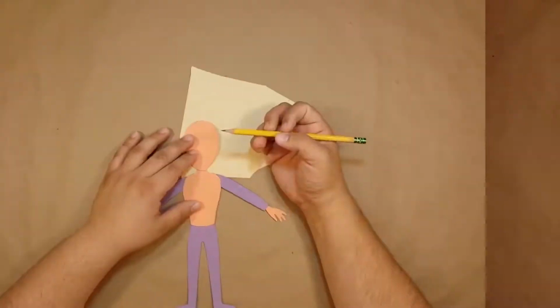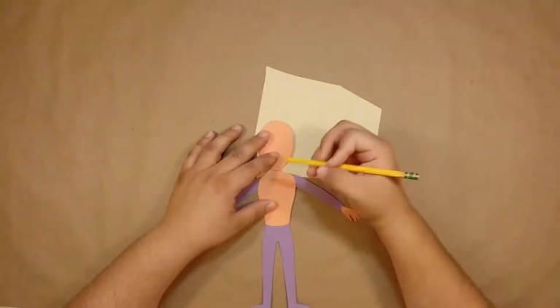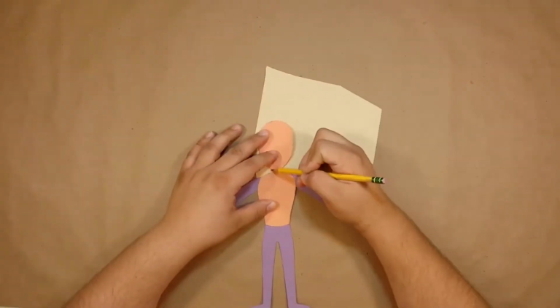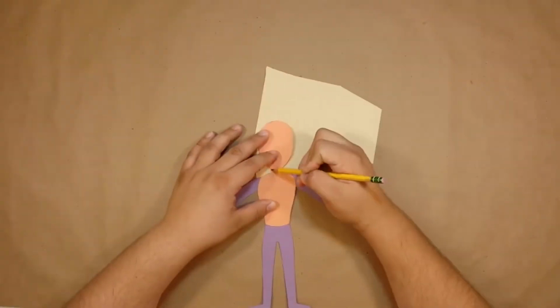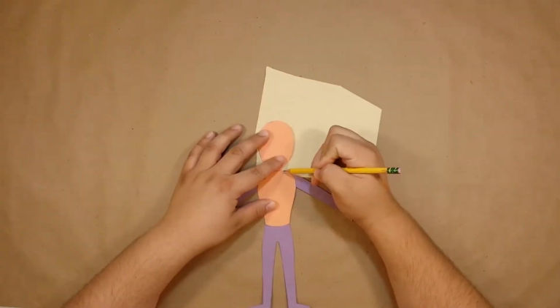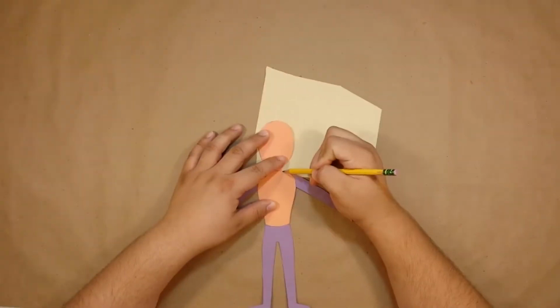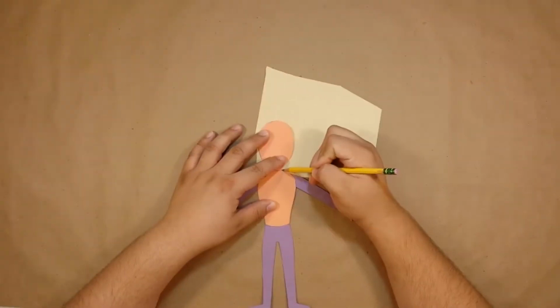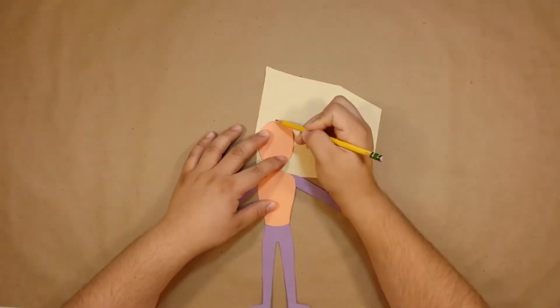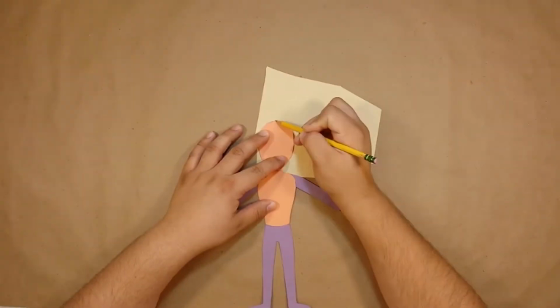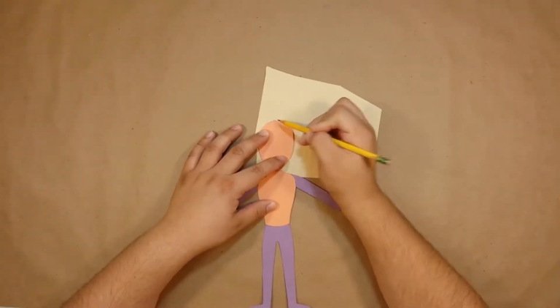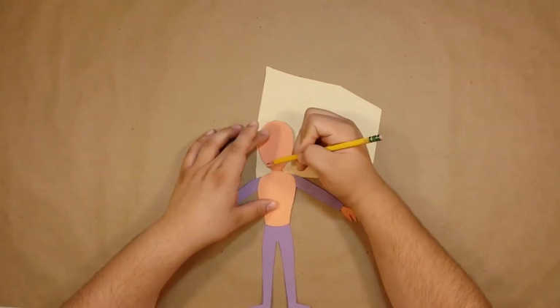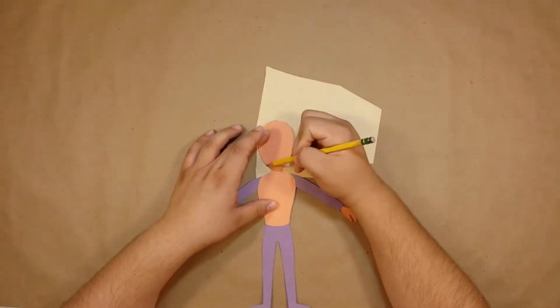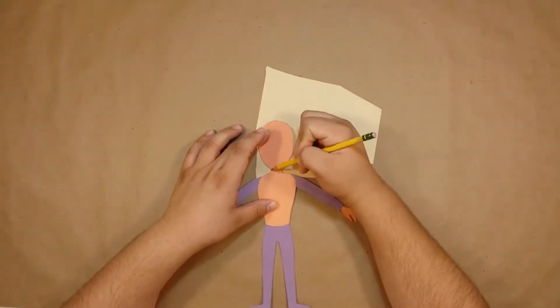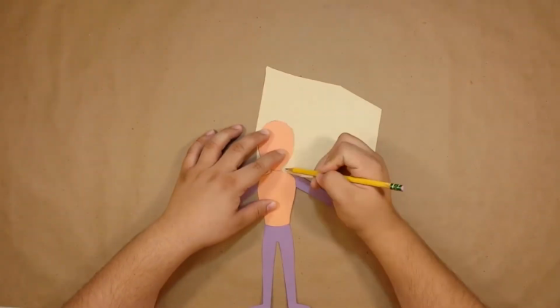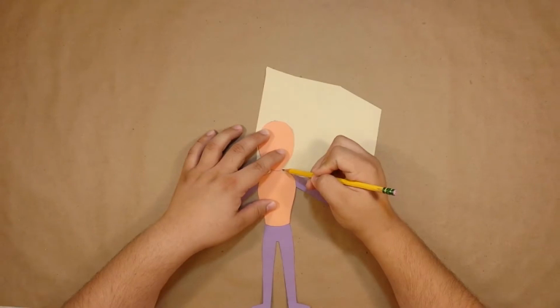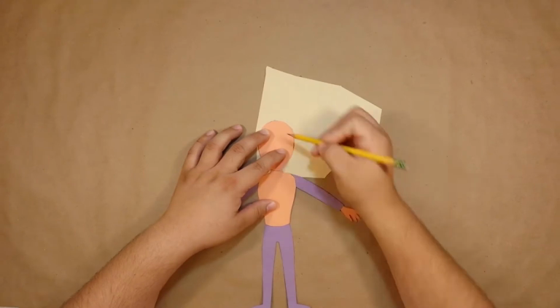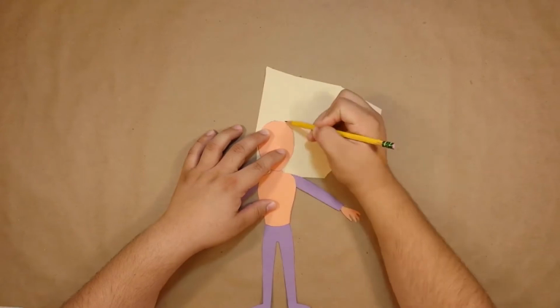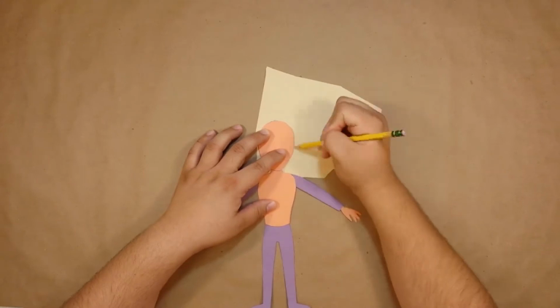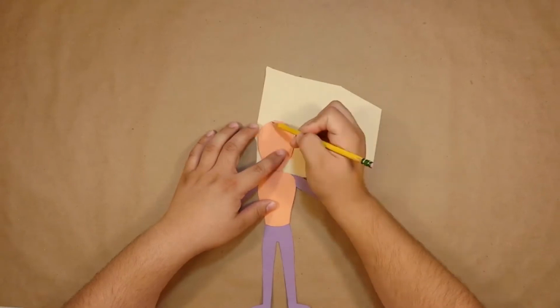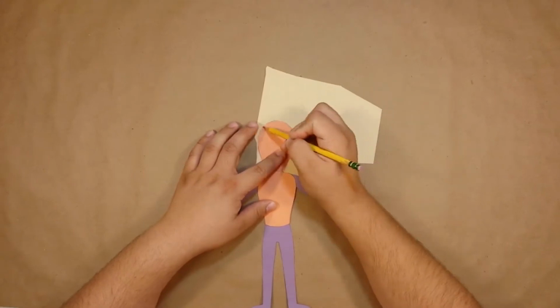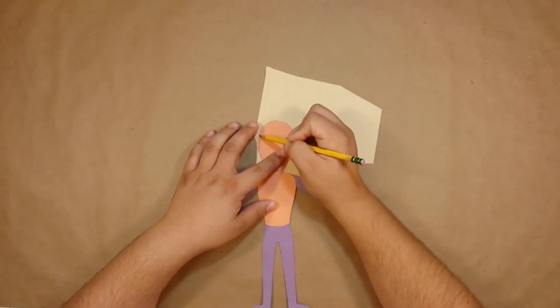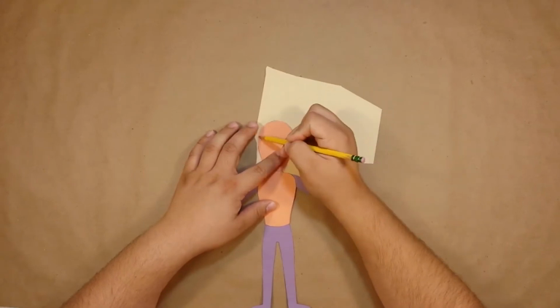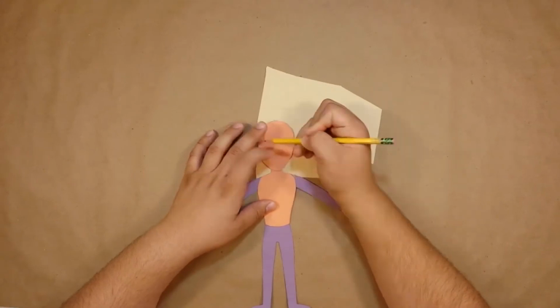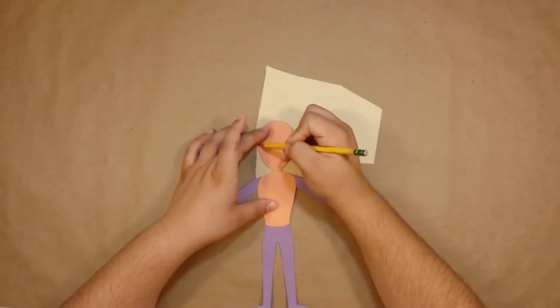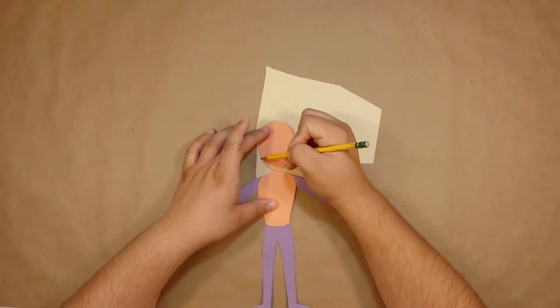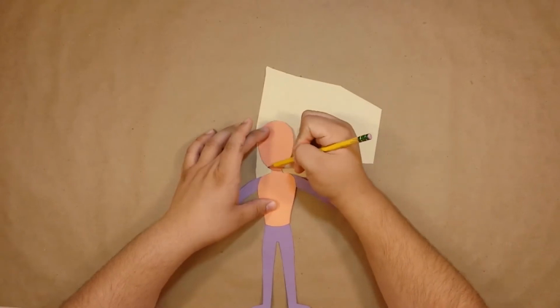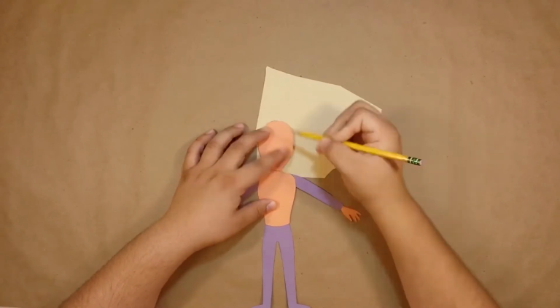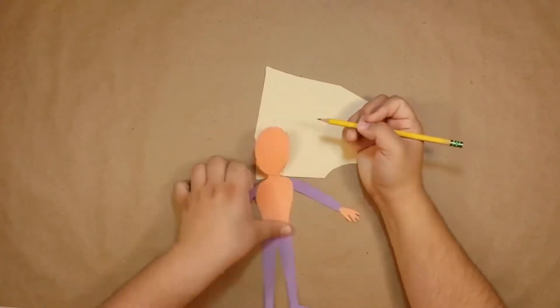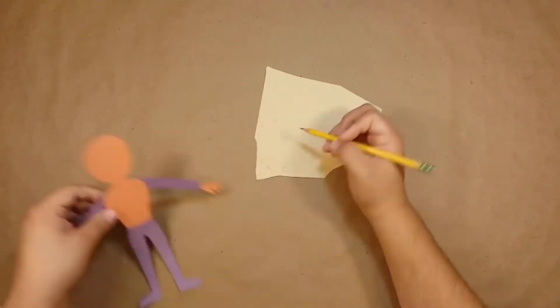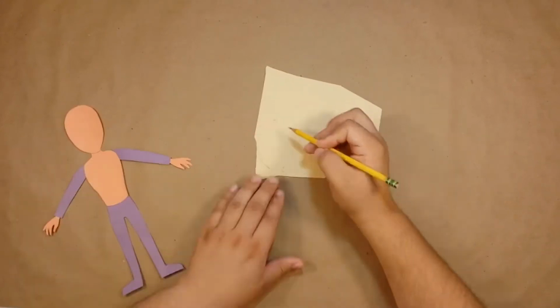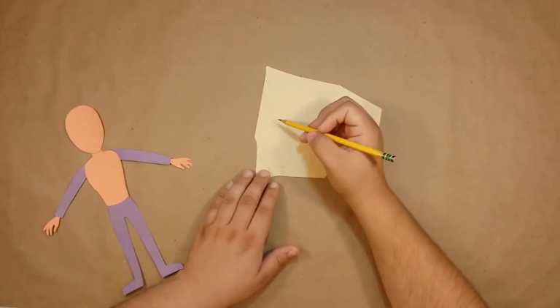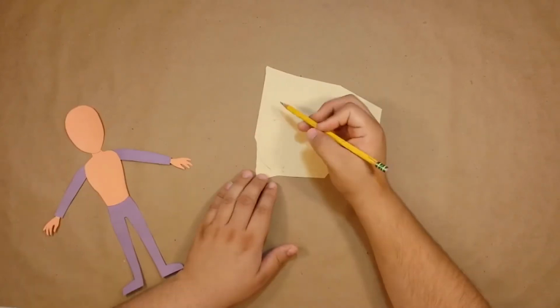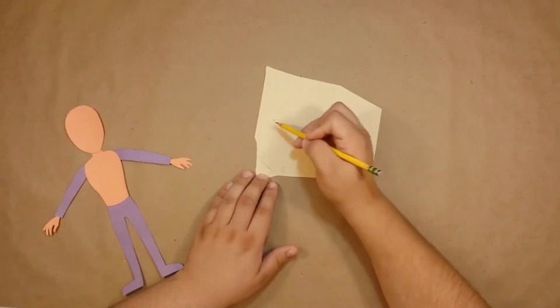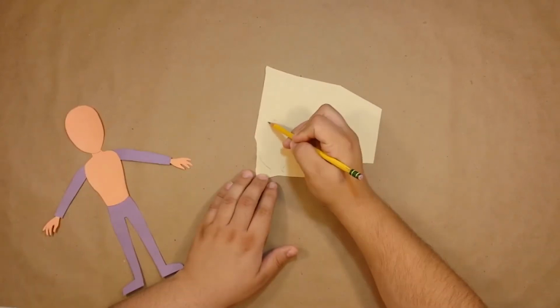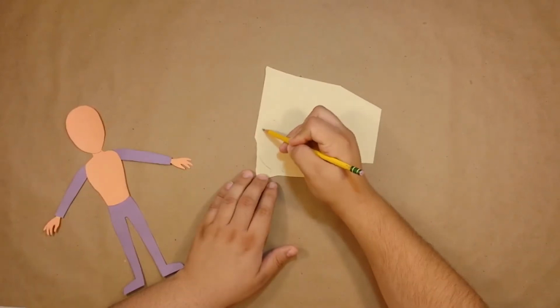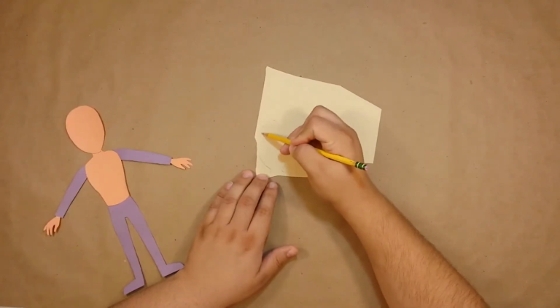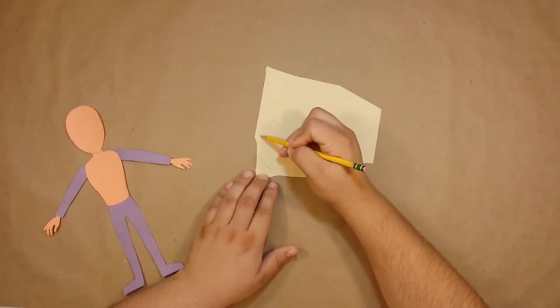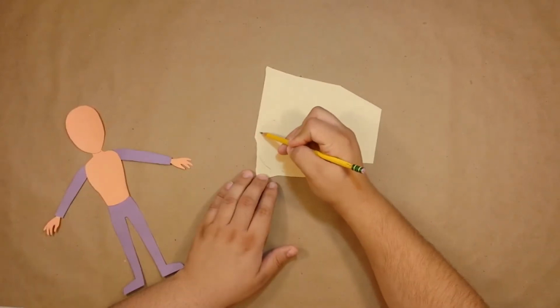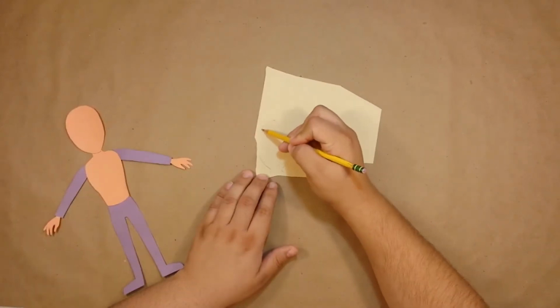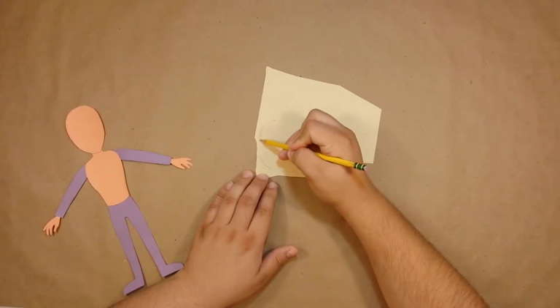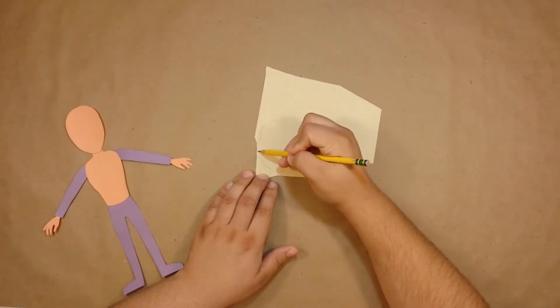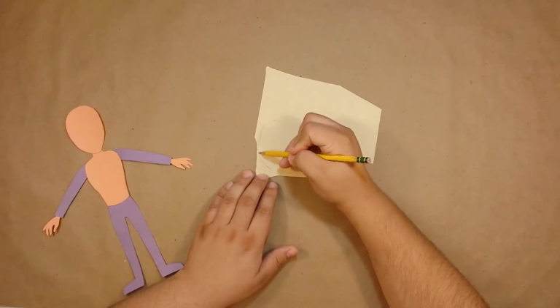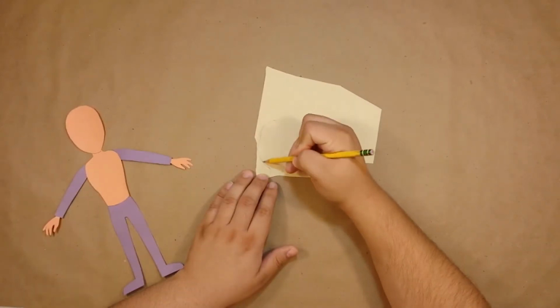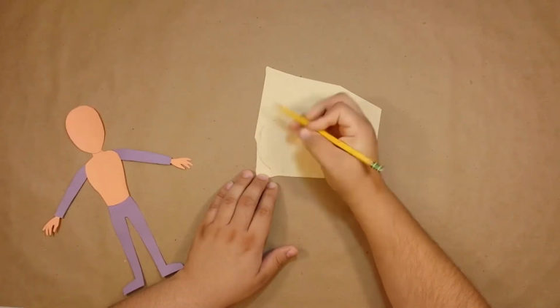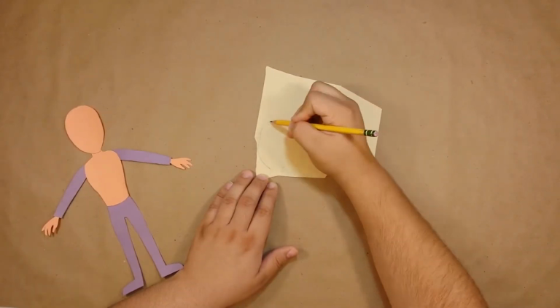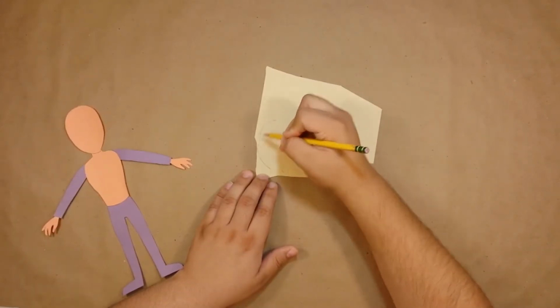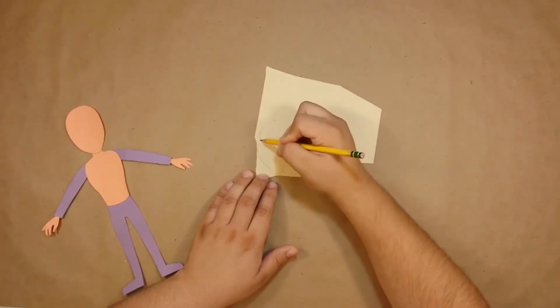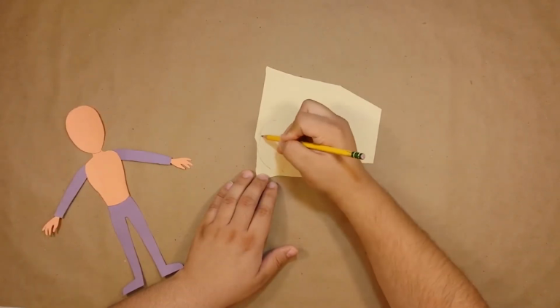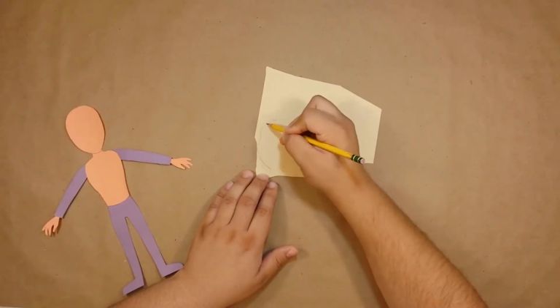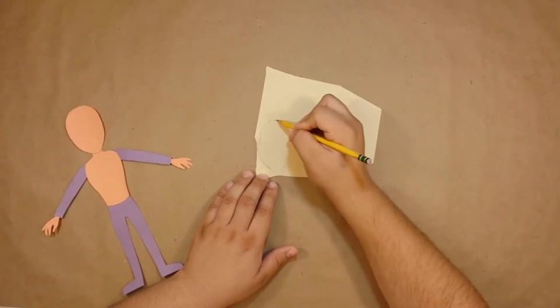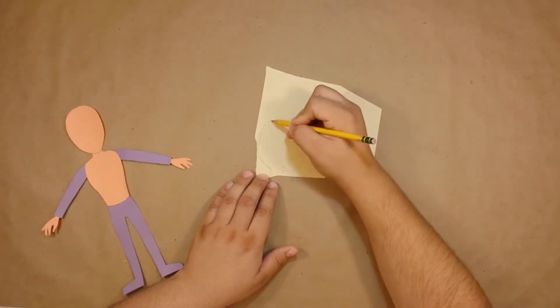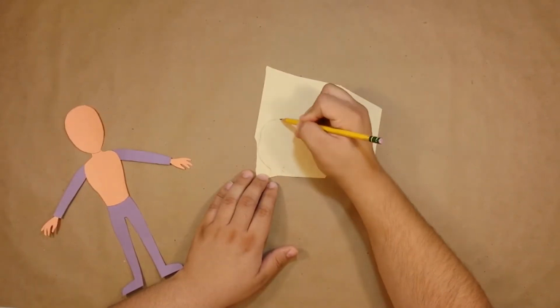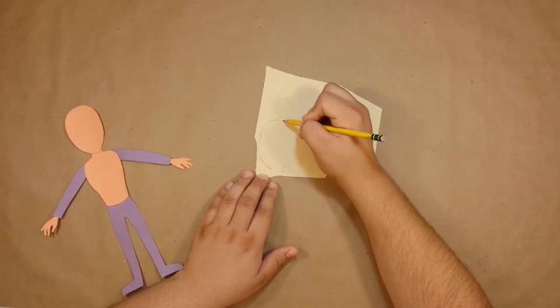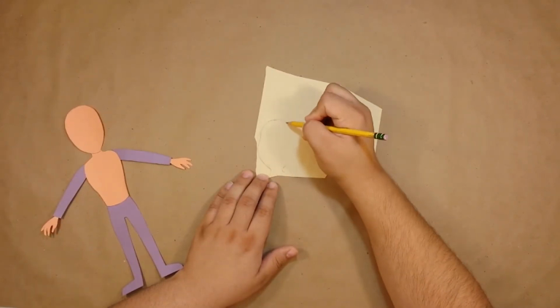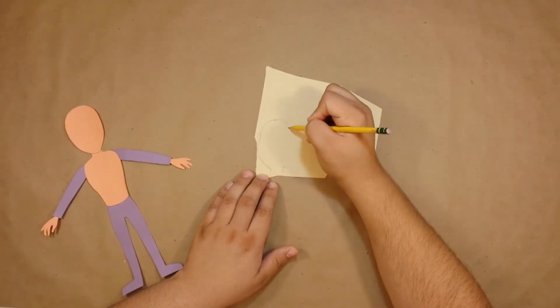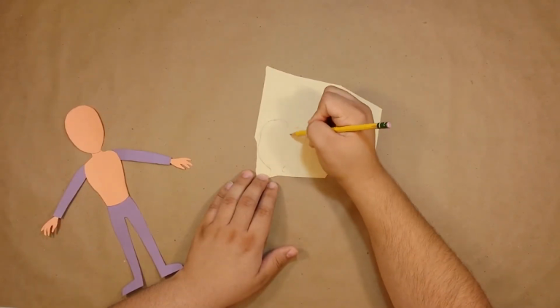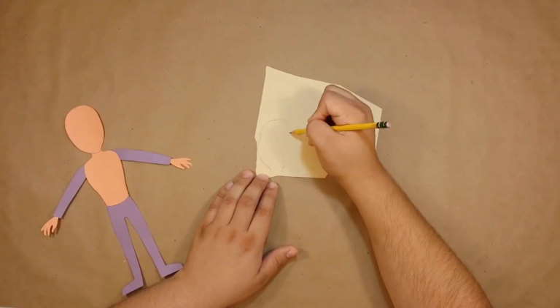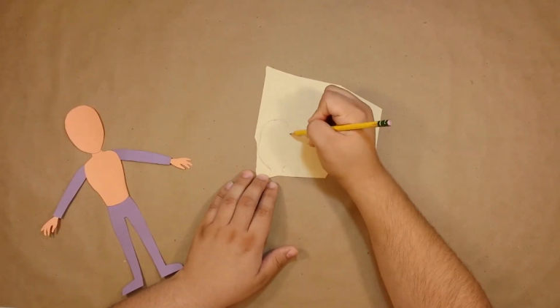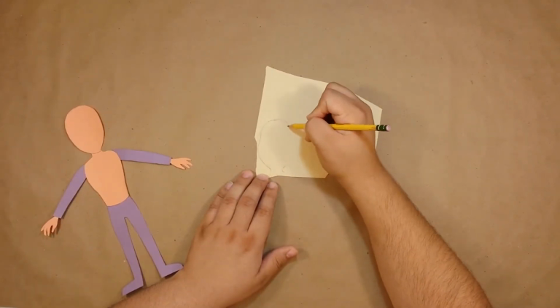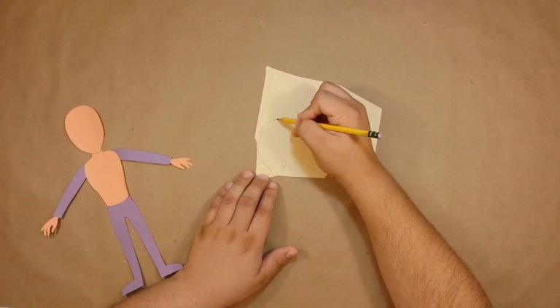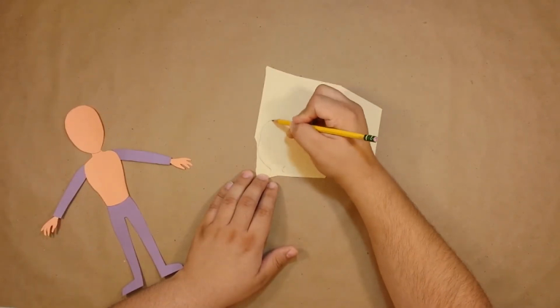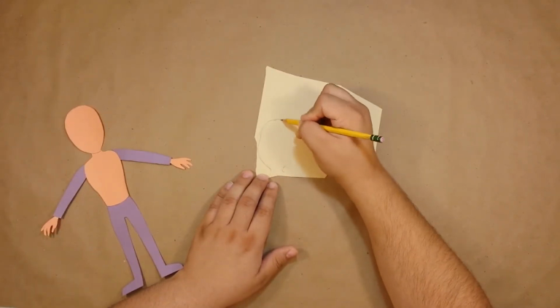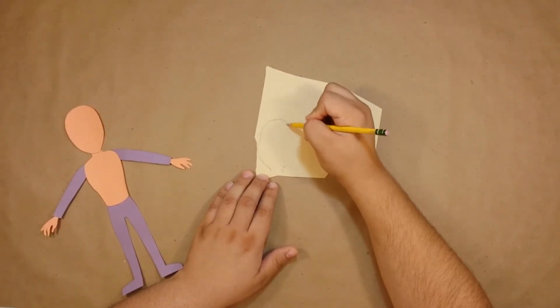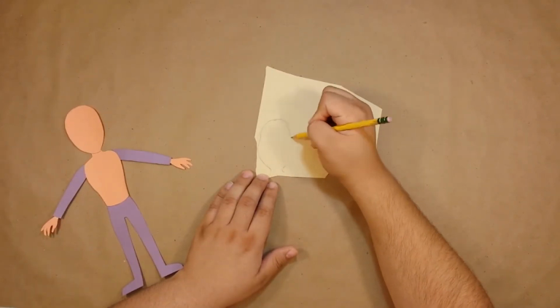So off the bat, I'll be using my blank child template, which, as a smaller character, will help keep her proportional to all our other friends.